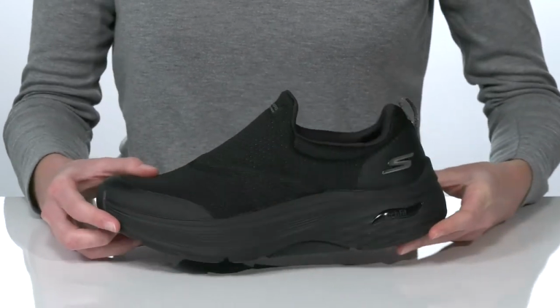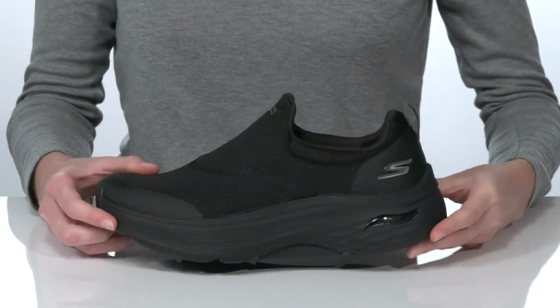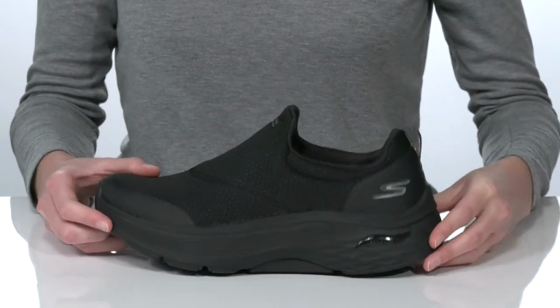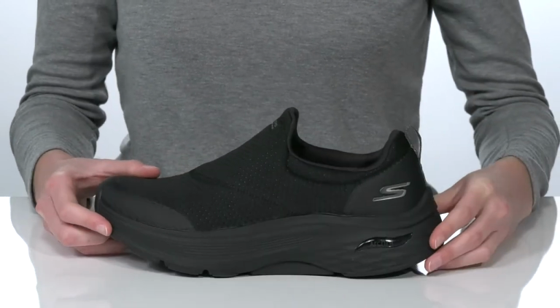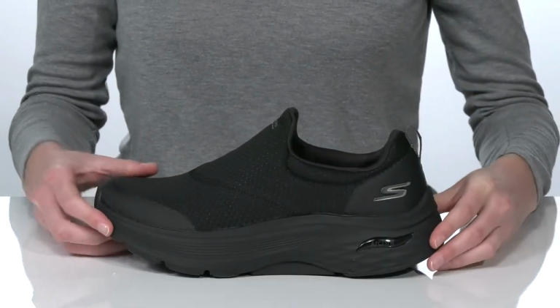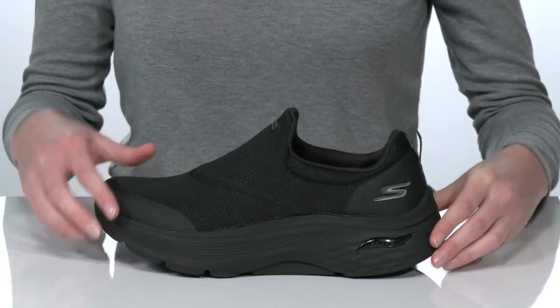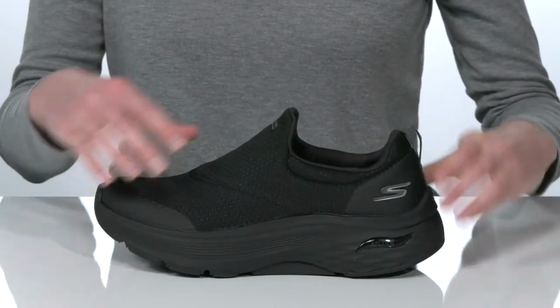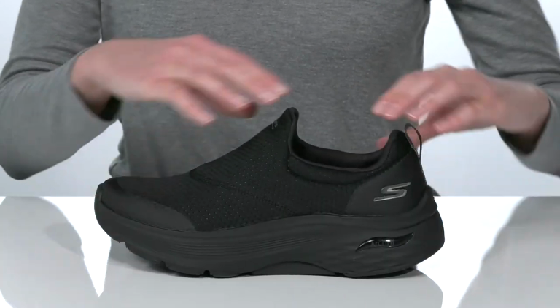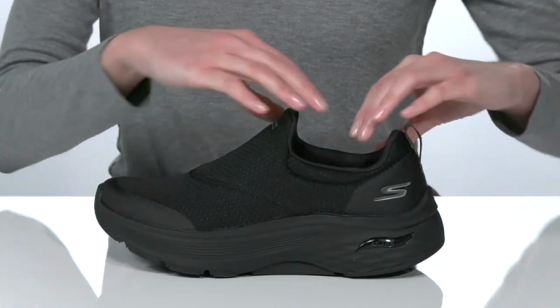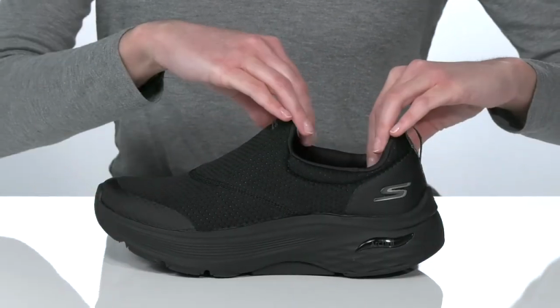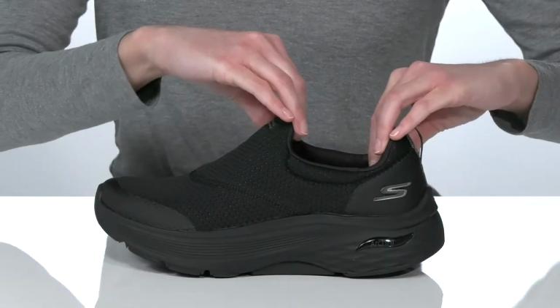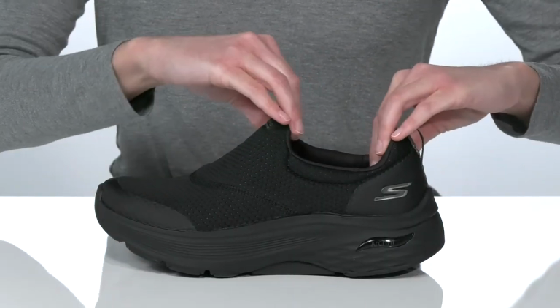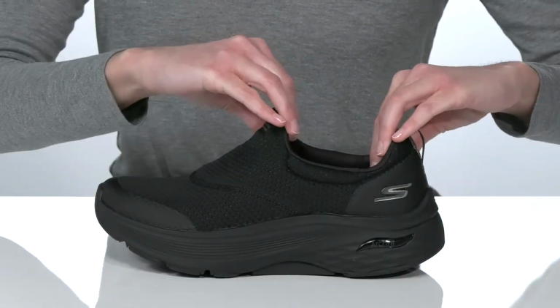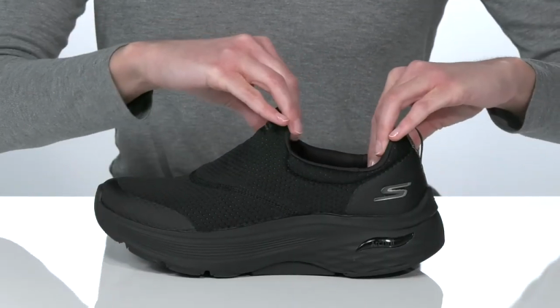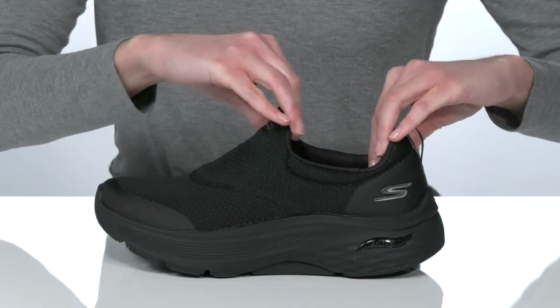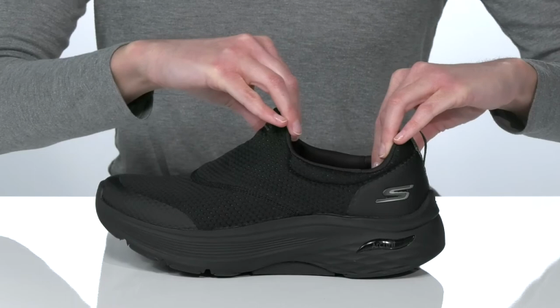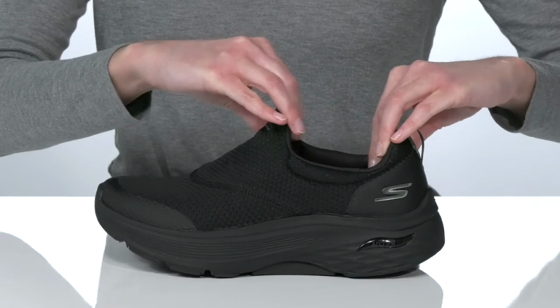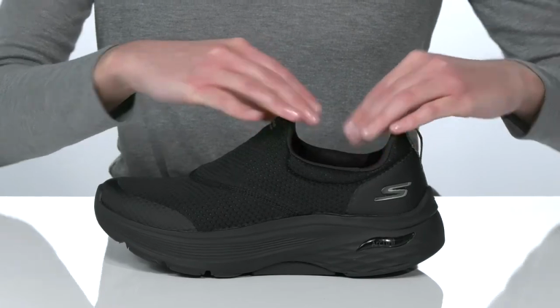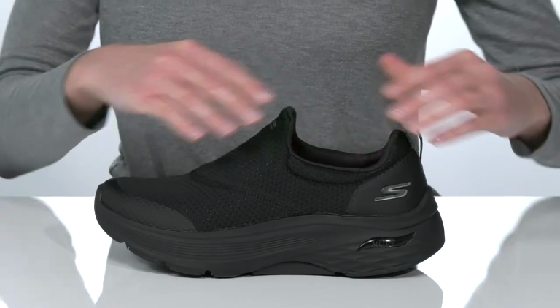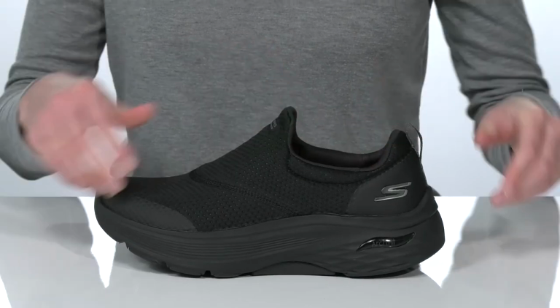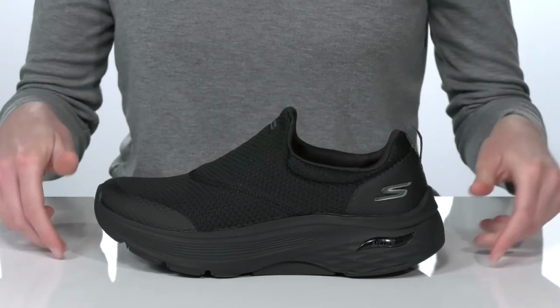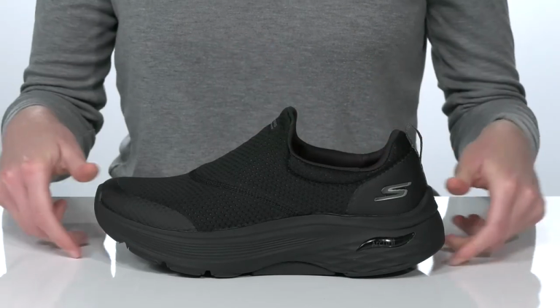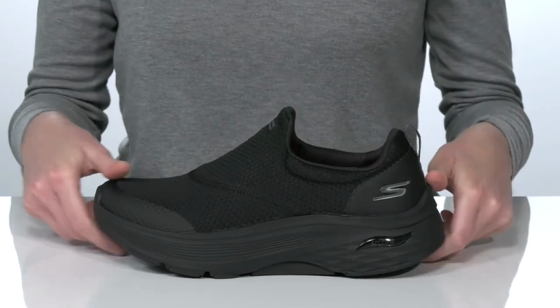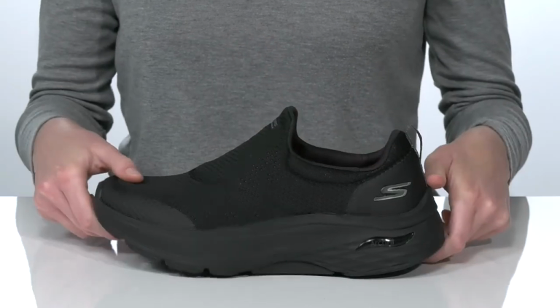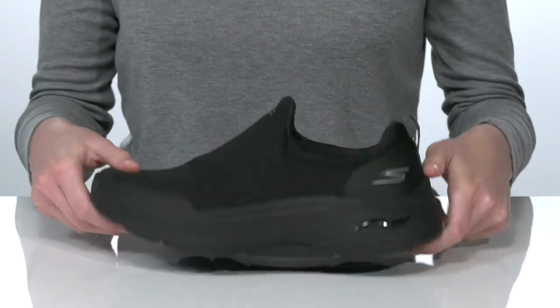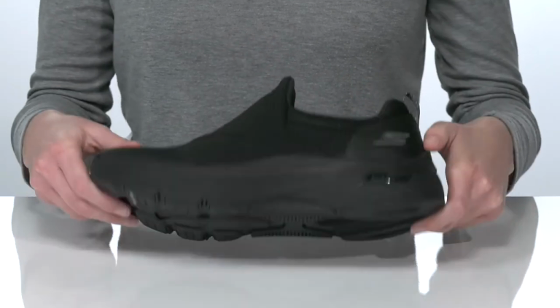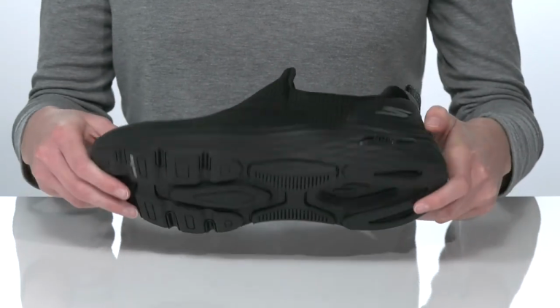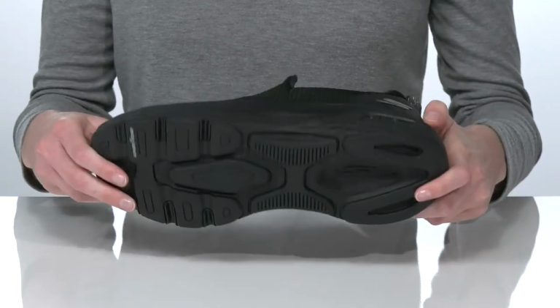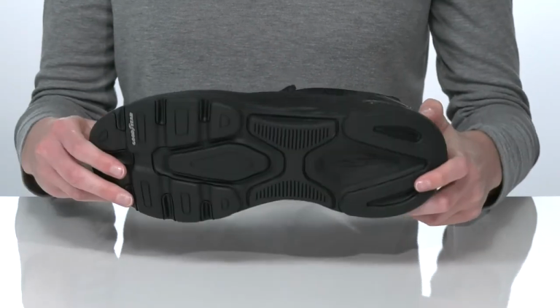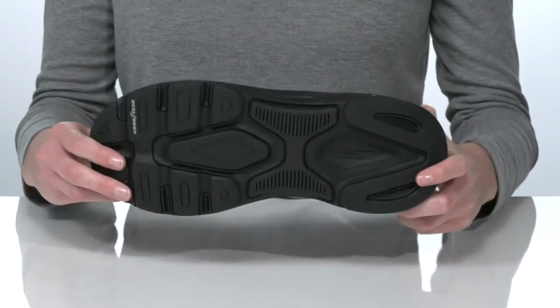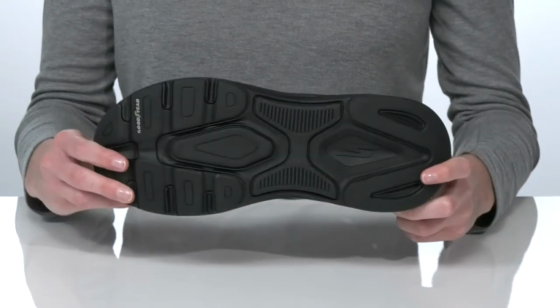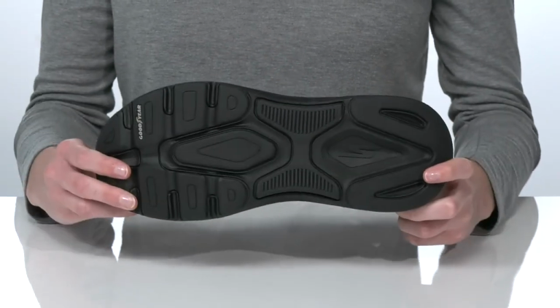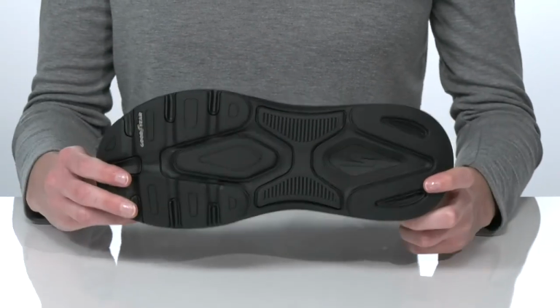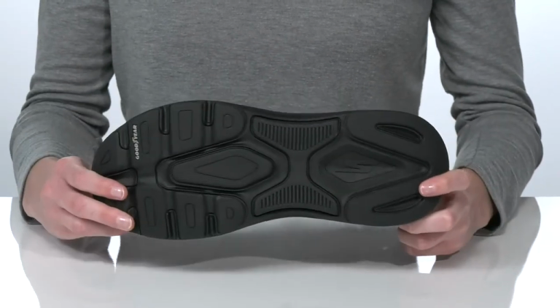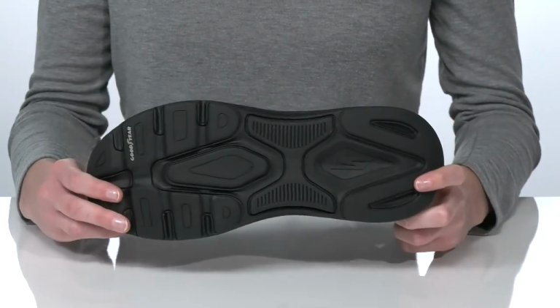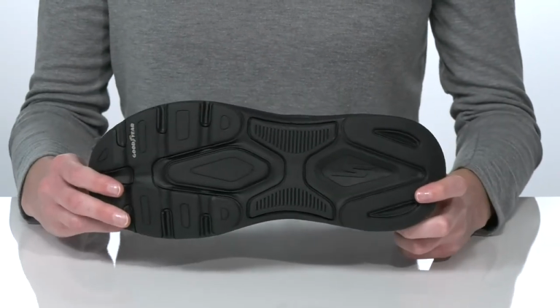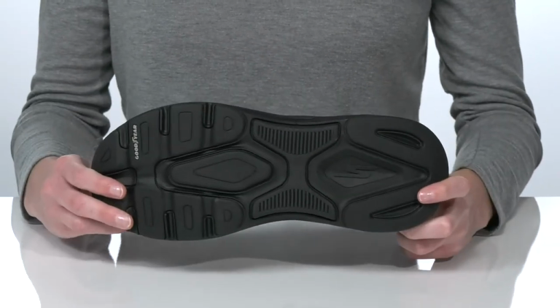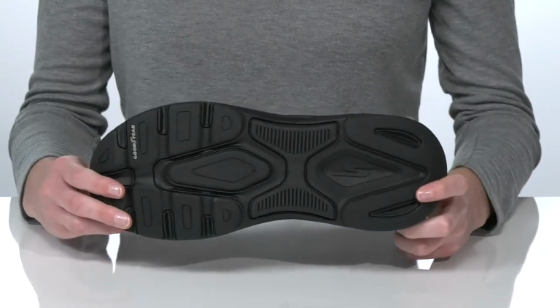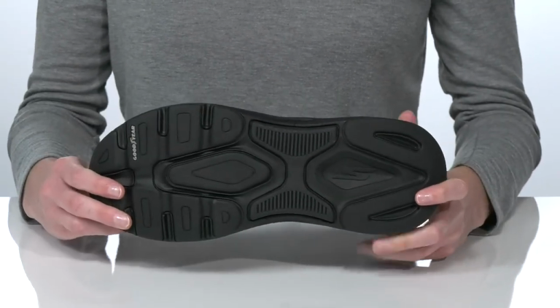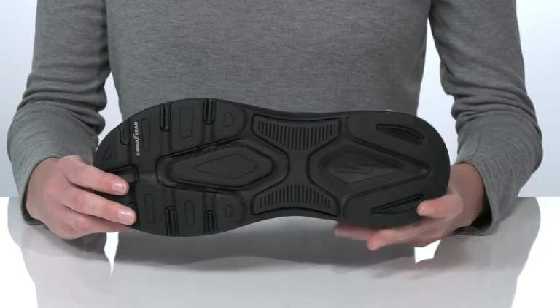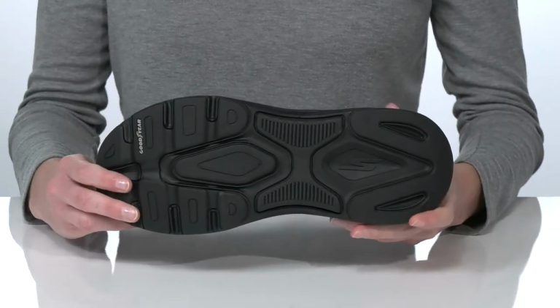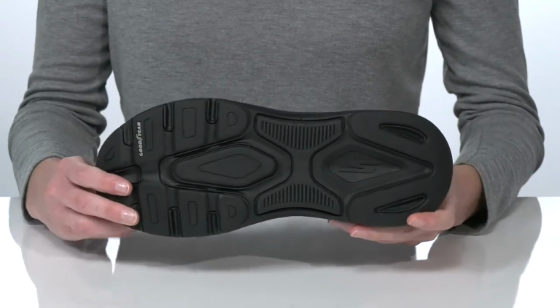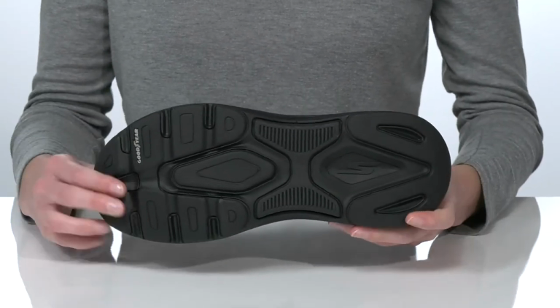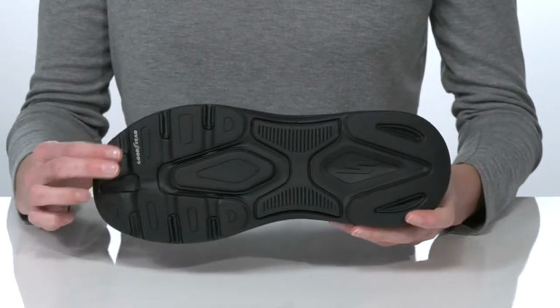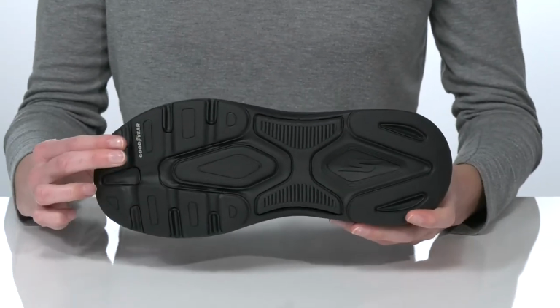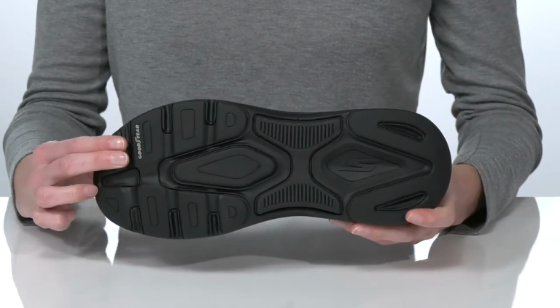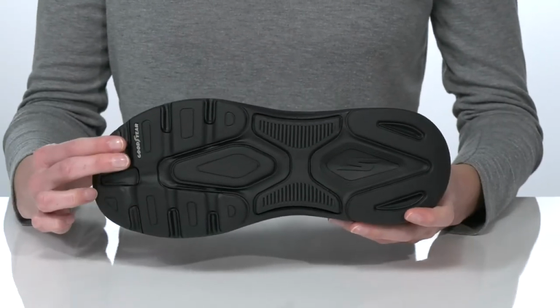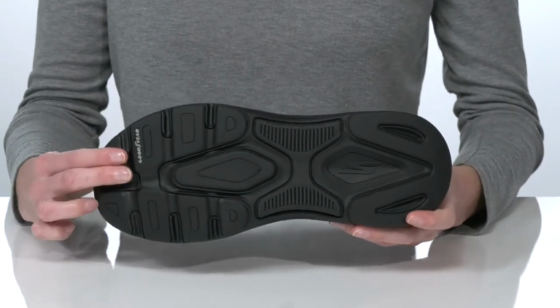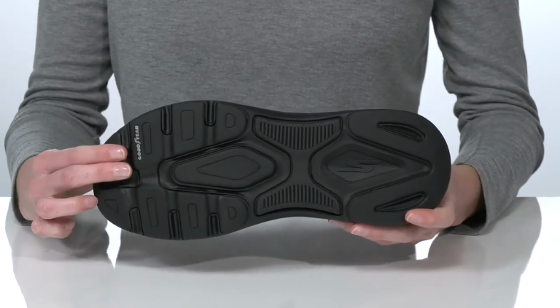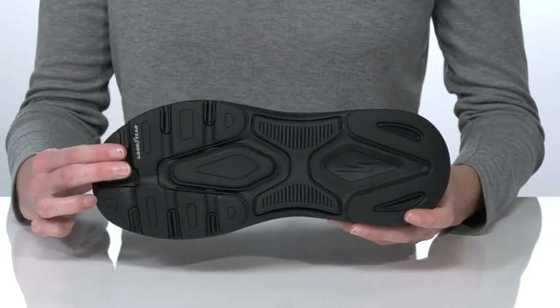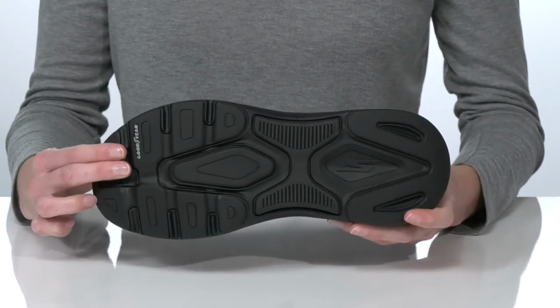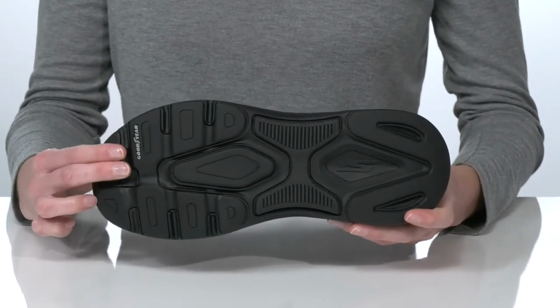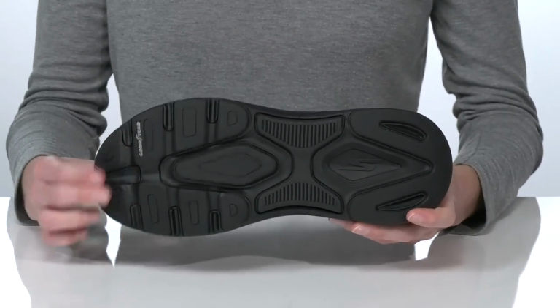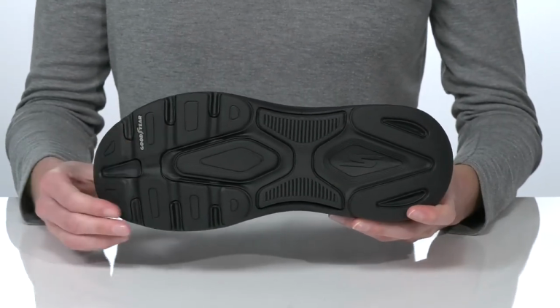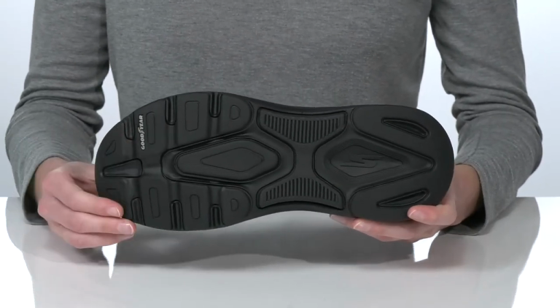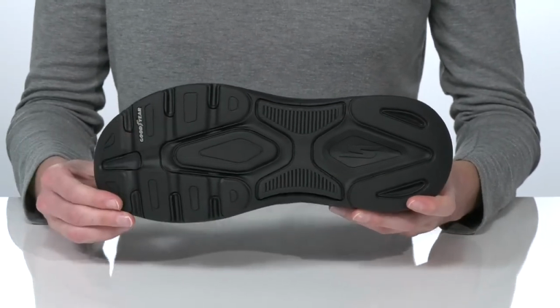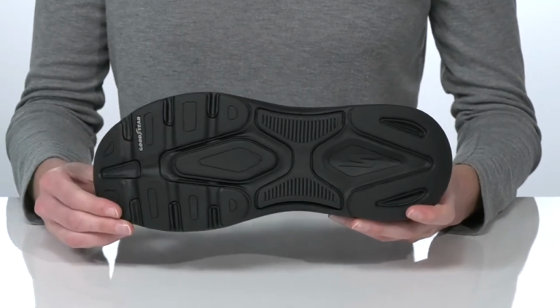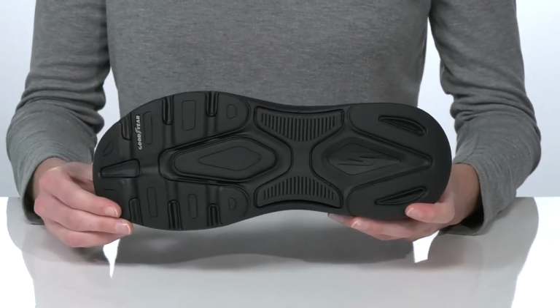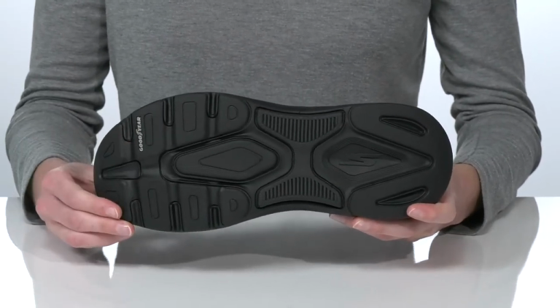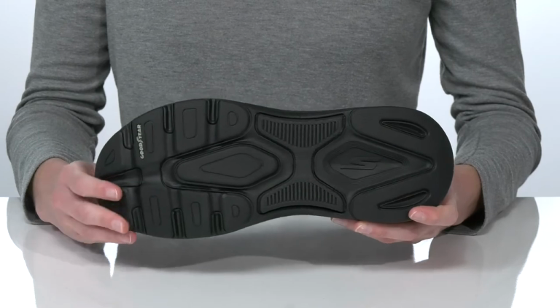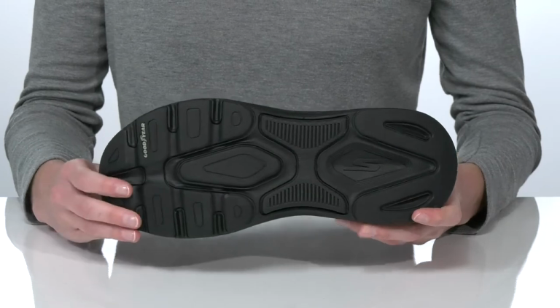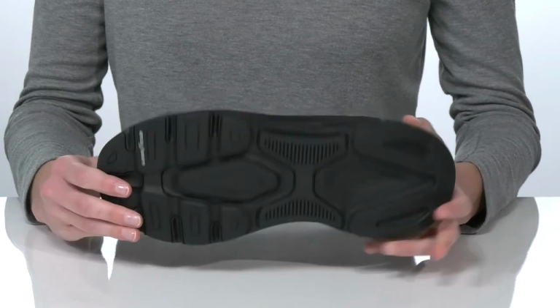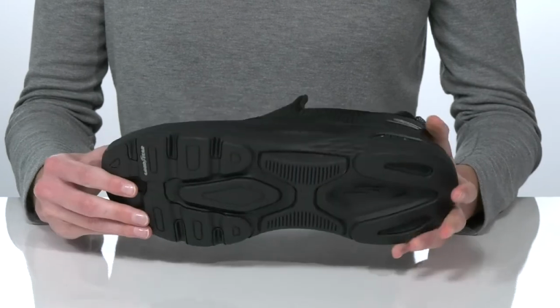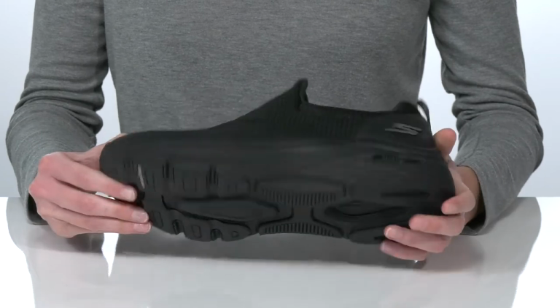You can slip them on and off hassle-free, and it all sits on top of a textured outsole with Goodyear rubber for traction.